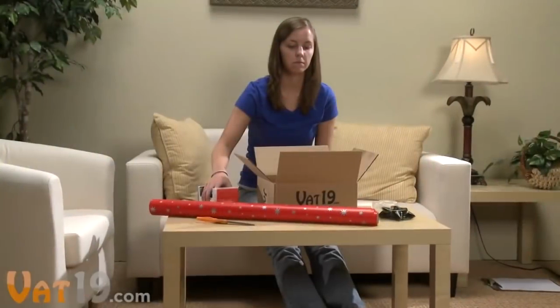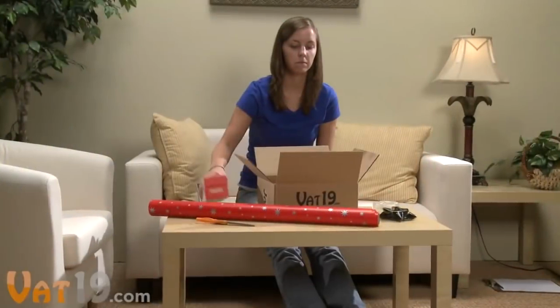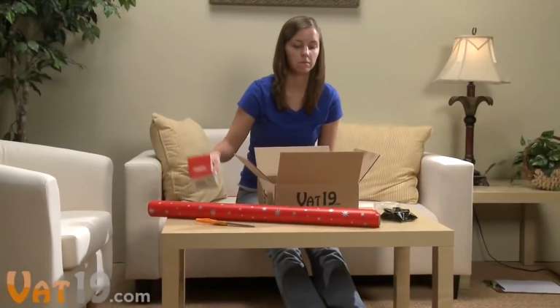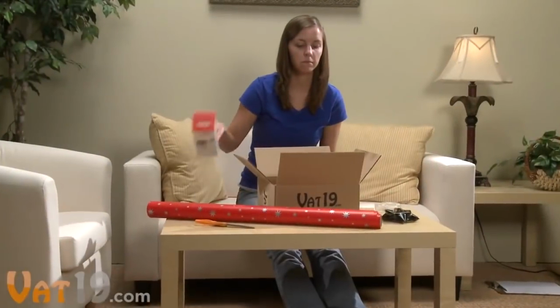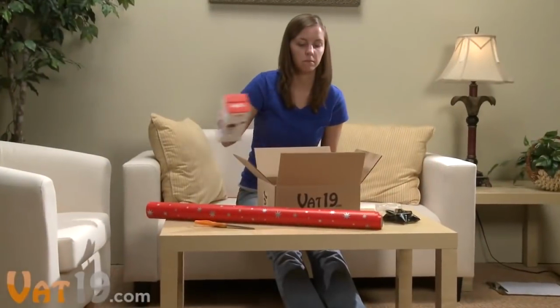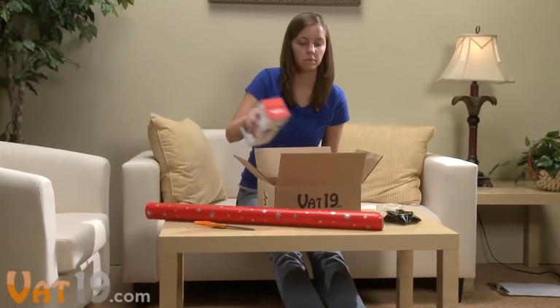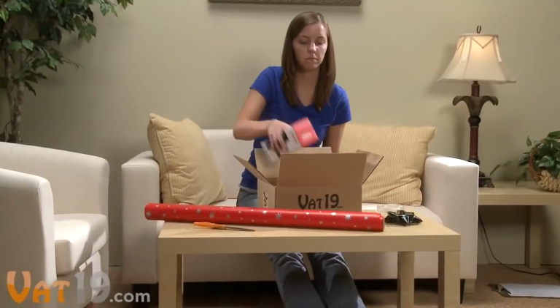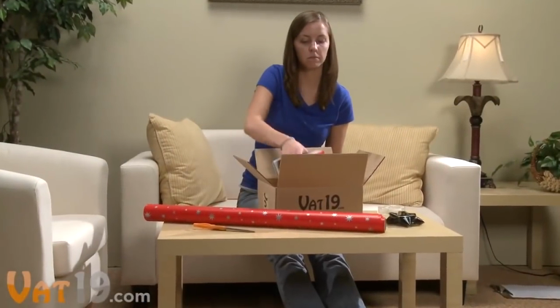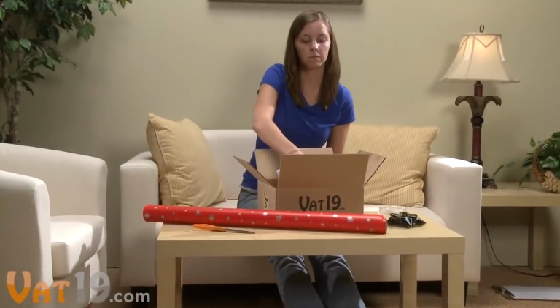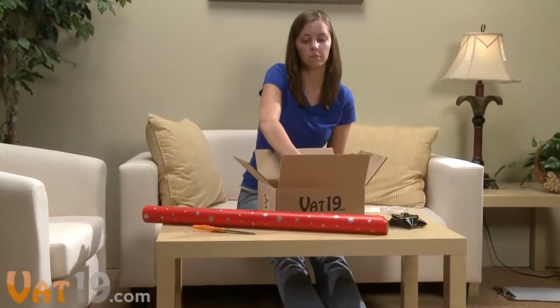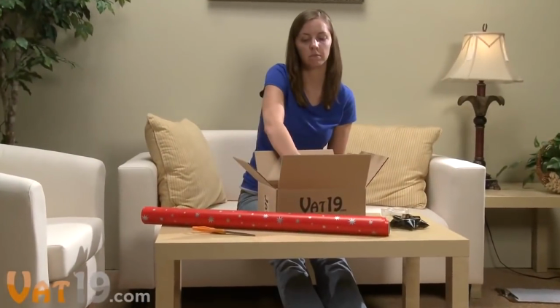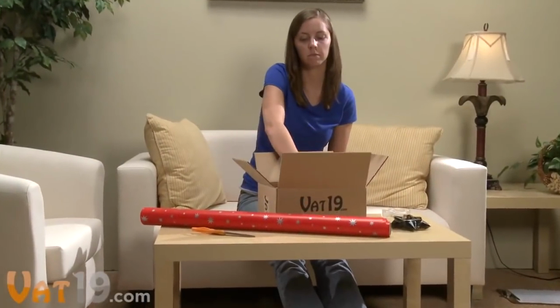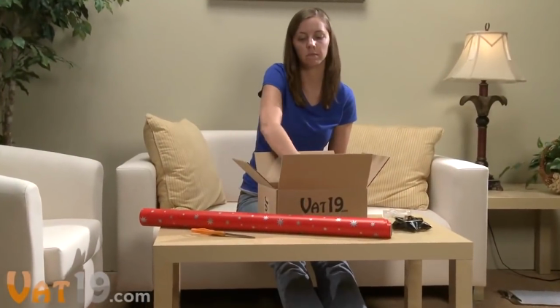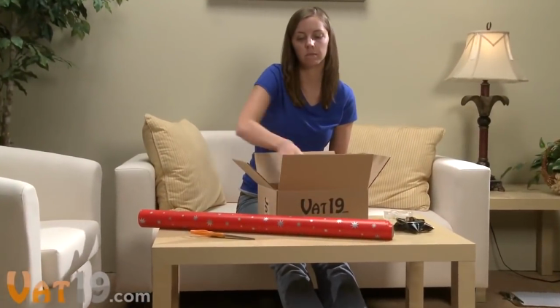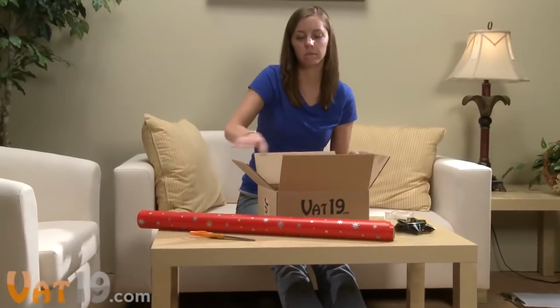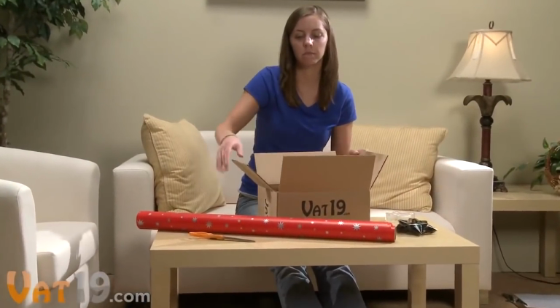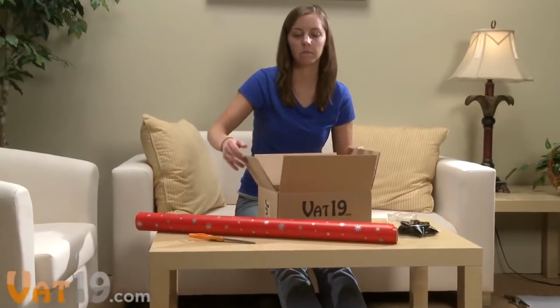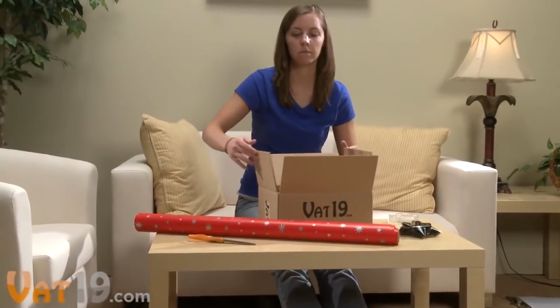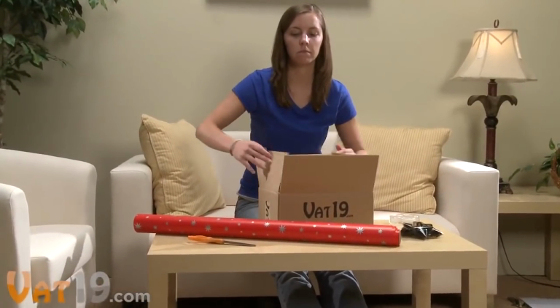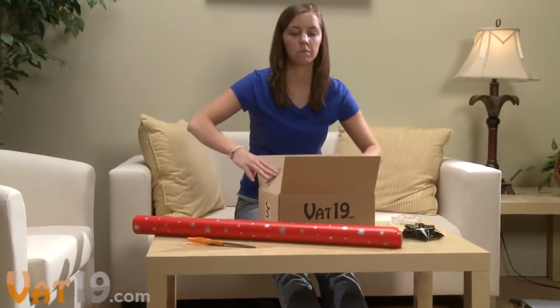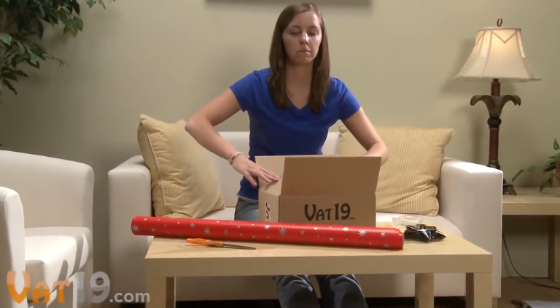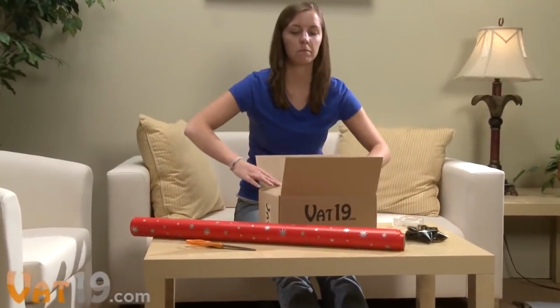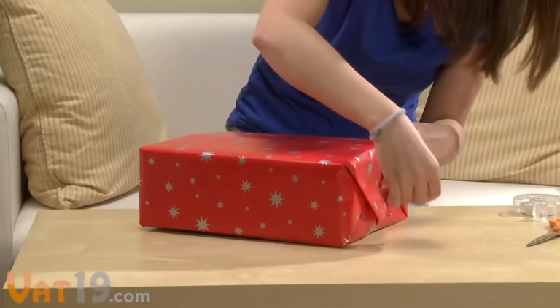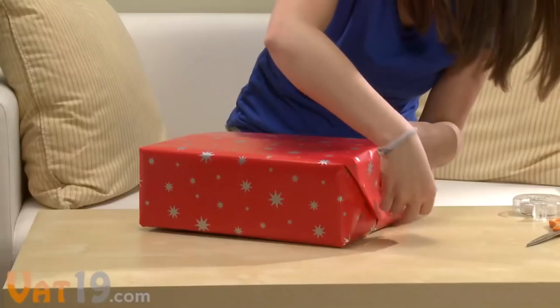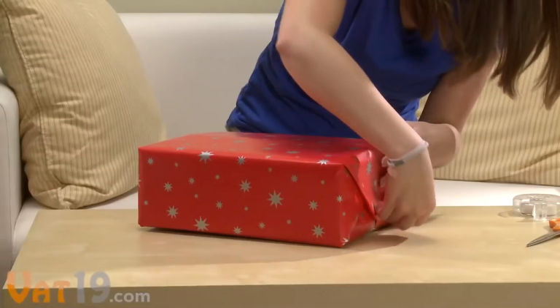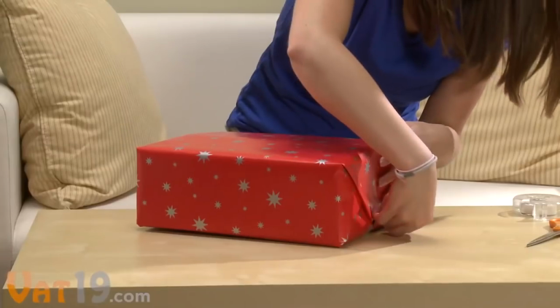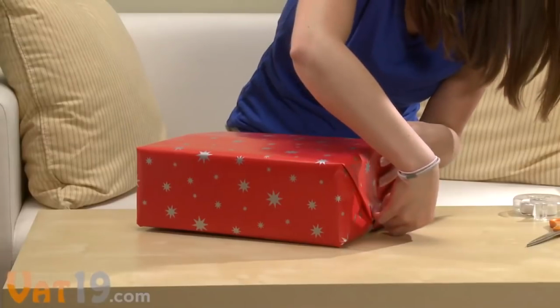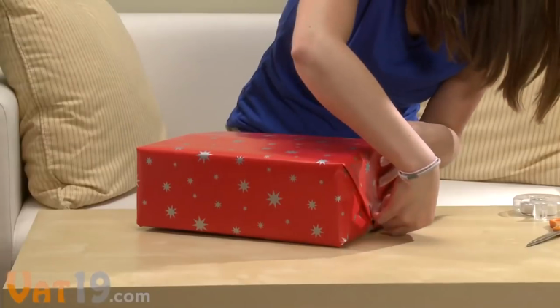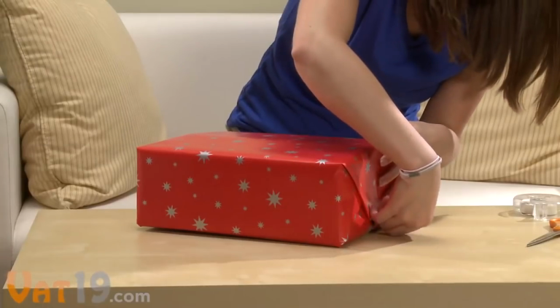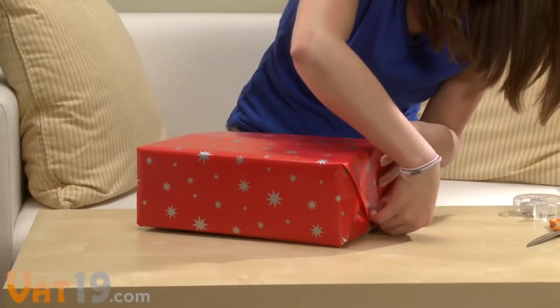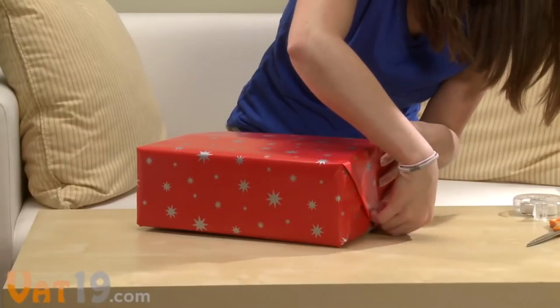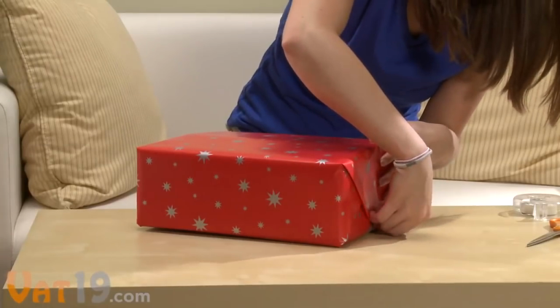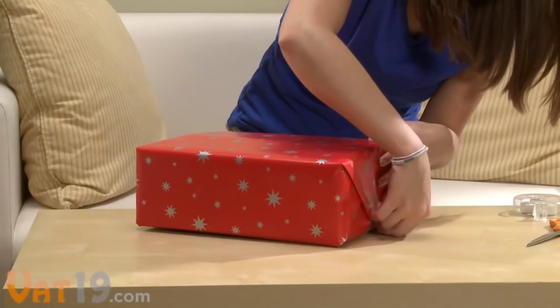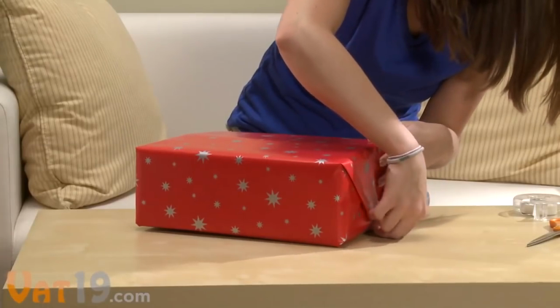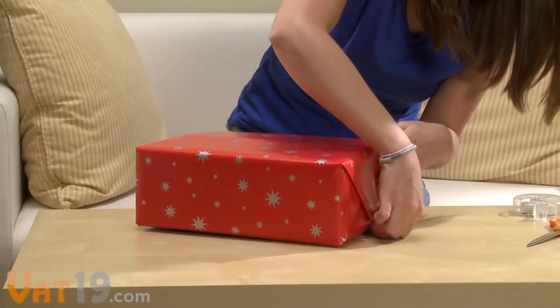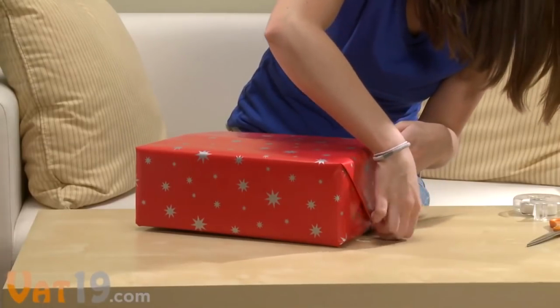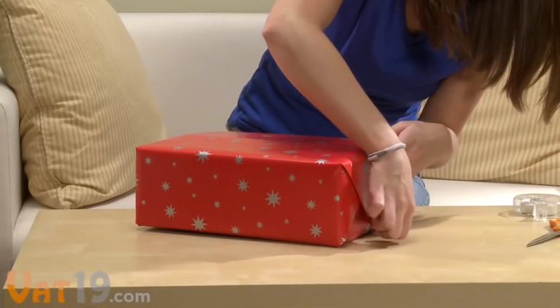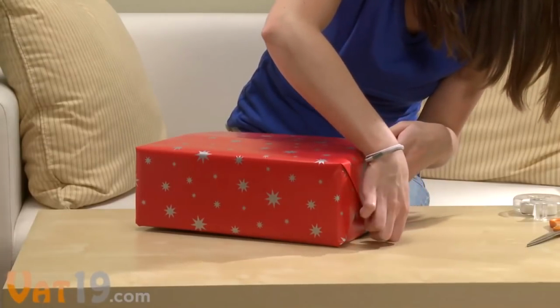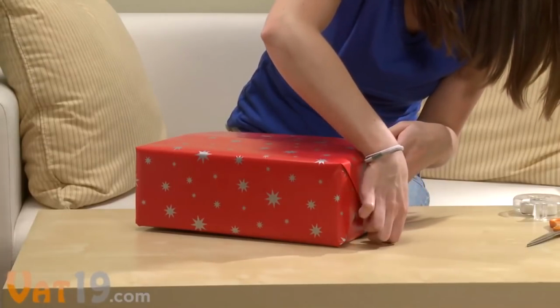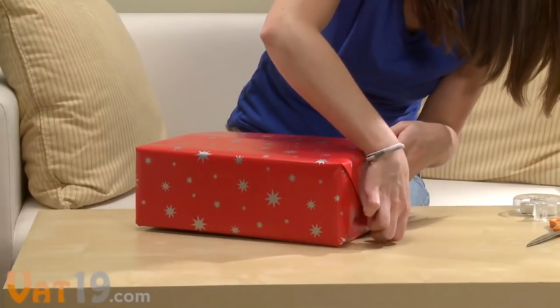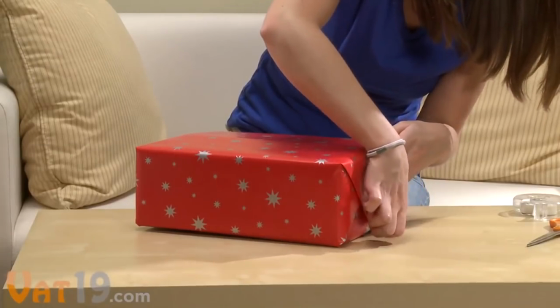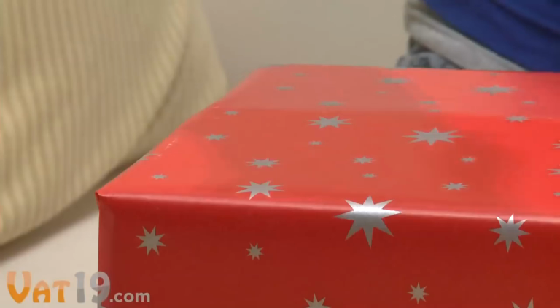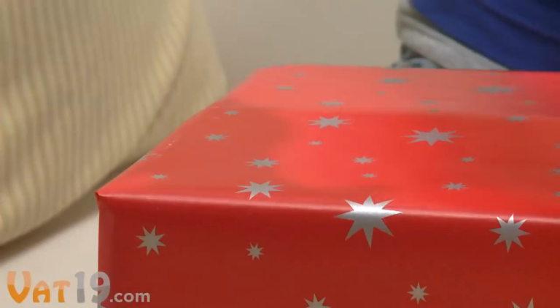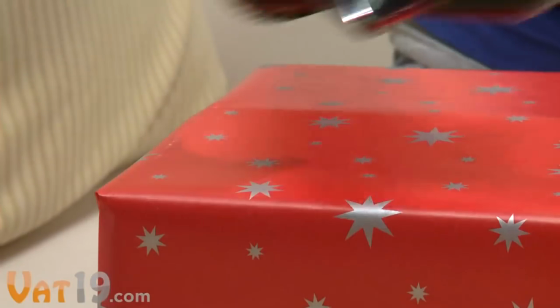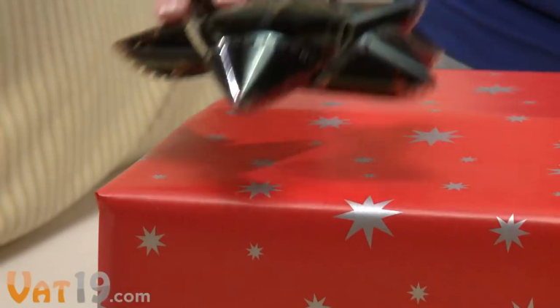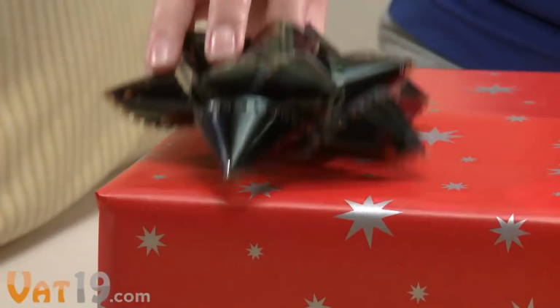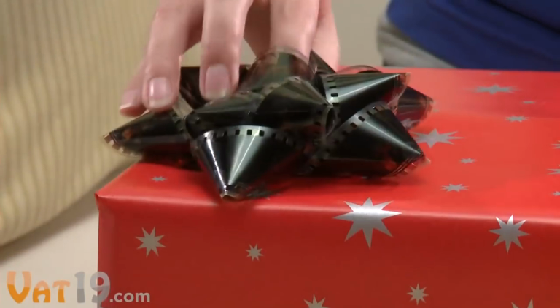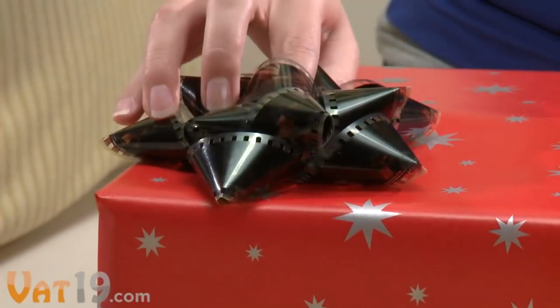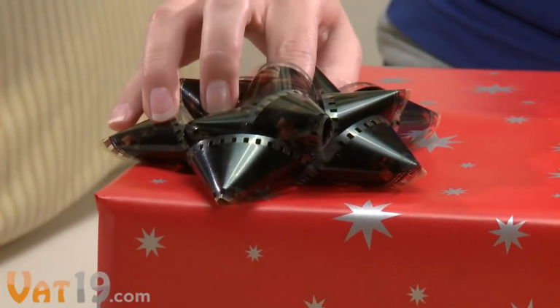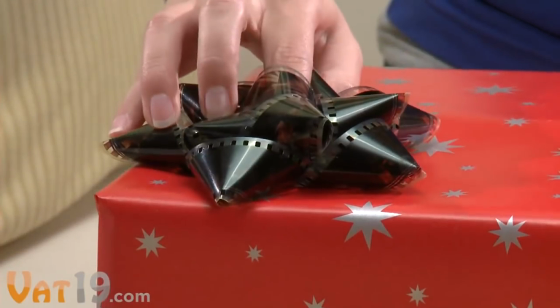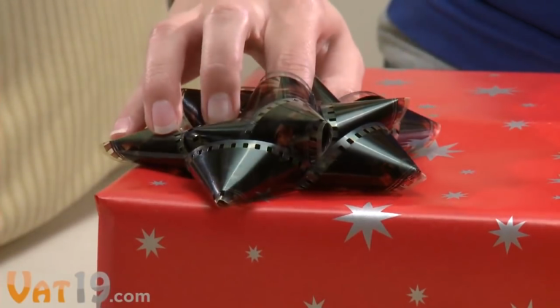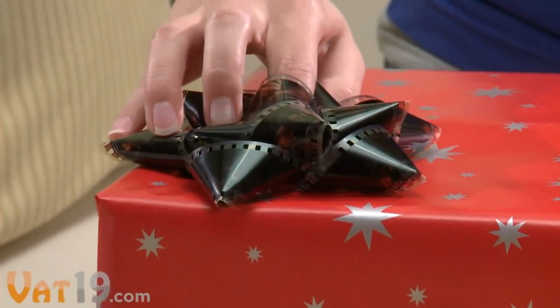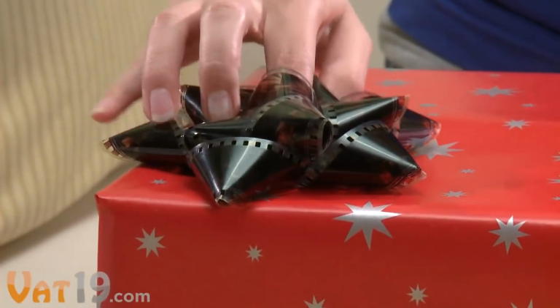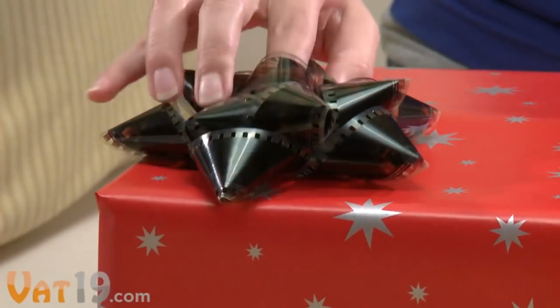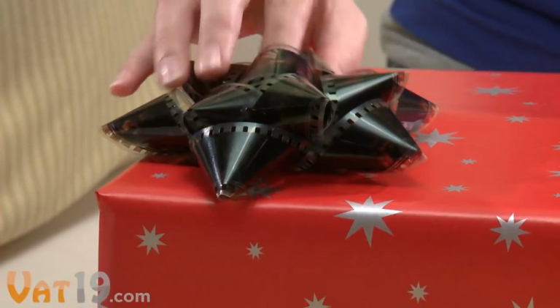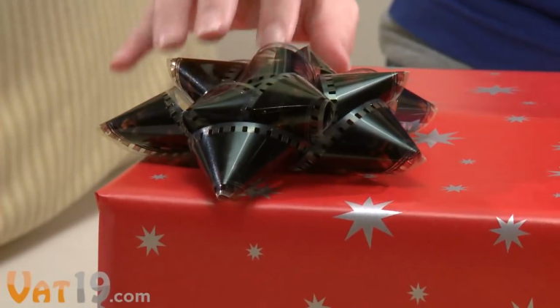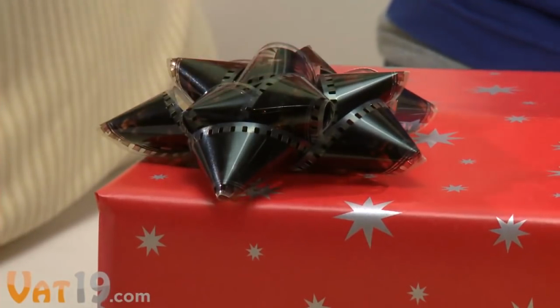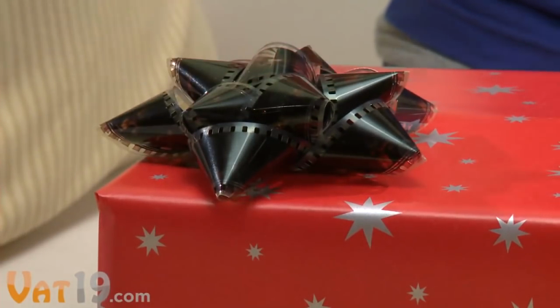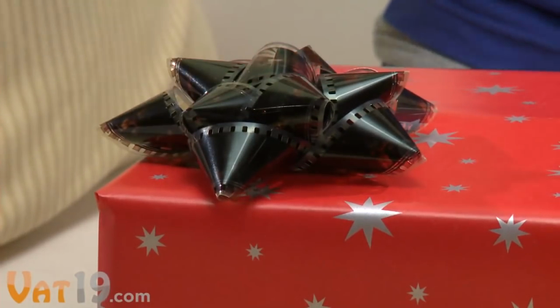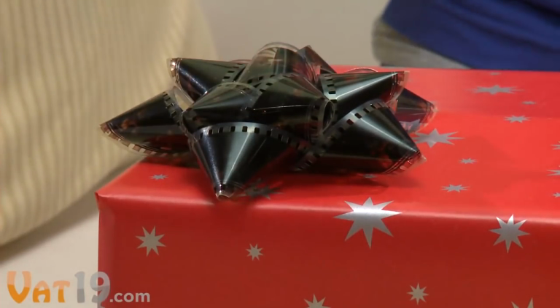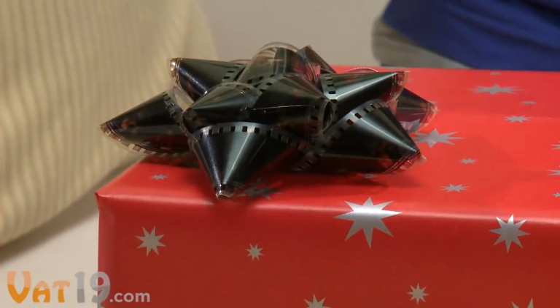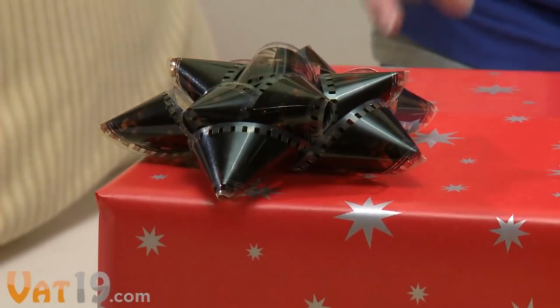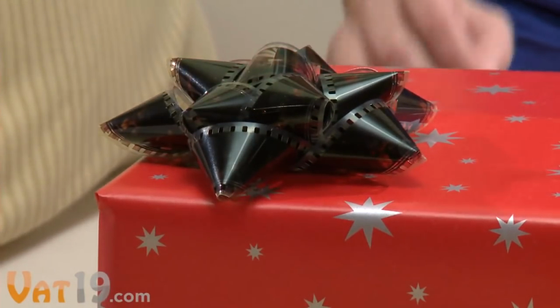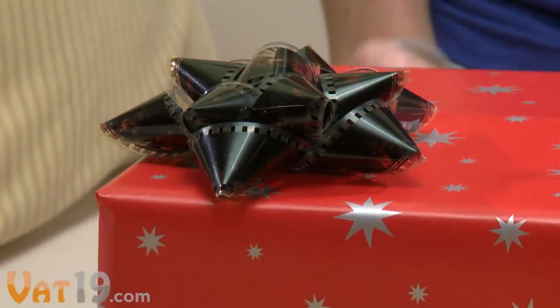You've picked out the perfect gift. You've wrapped it with precision. Now crown it with a Film Reel gift bow.